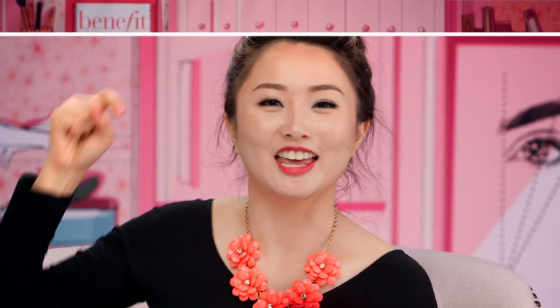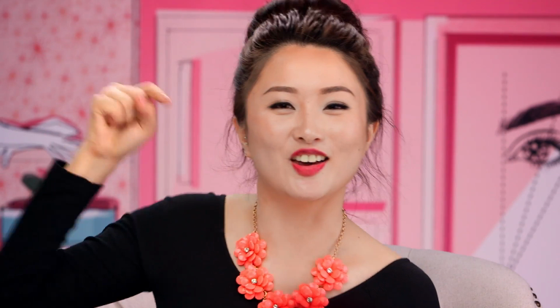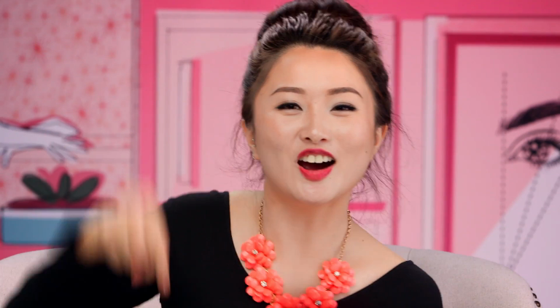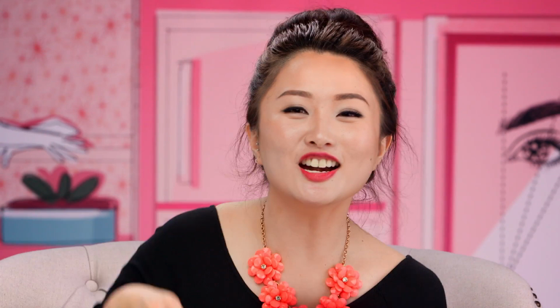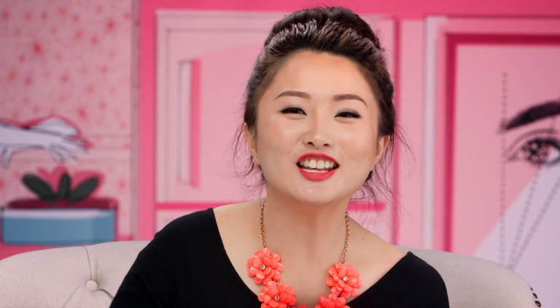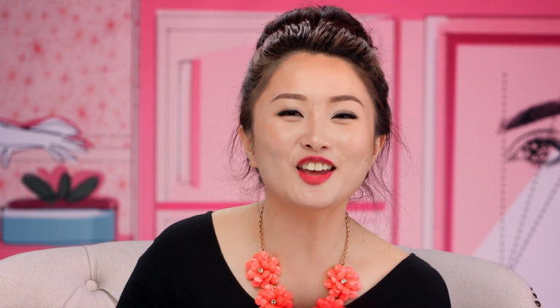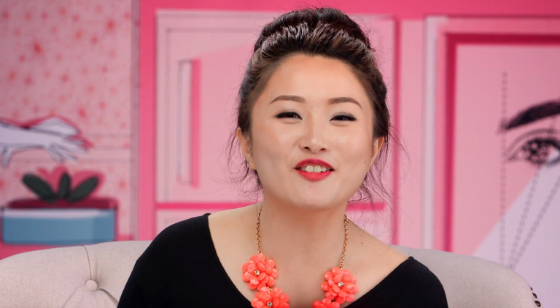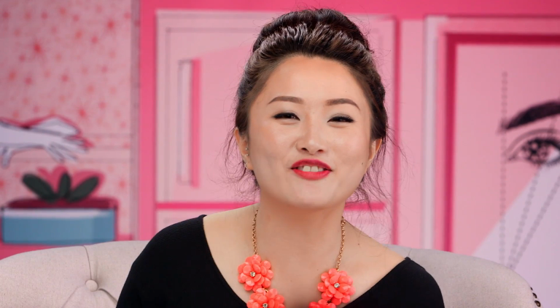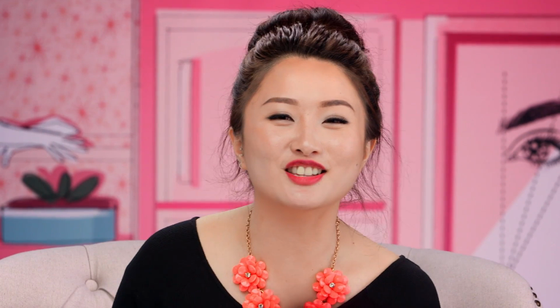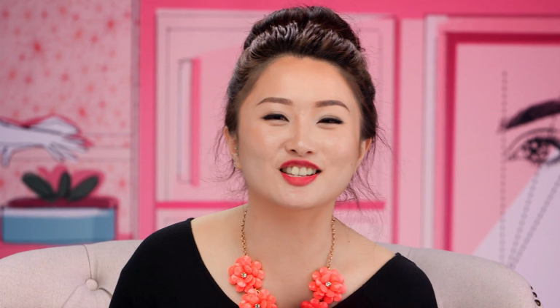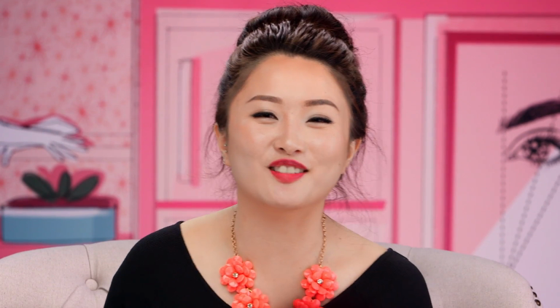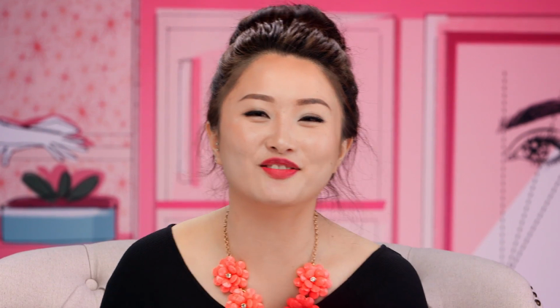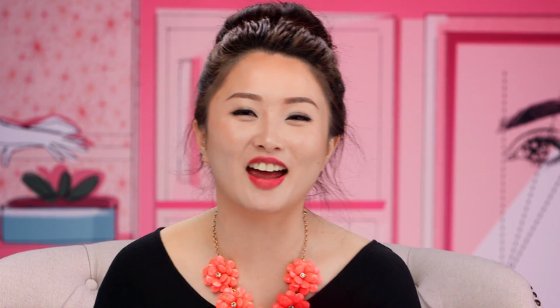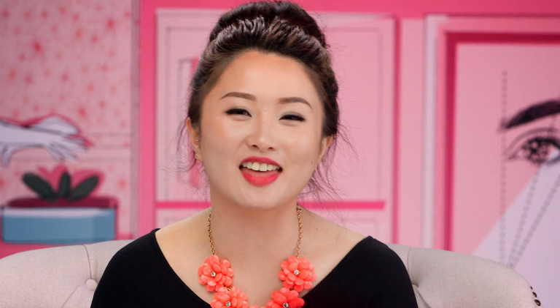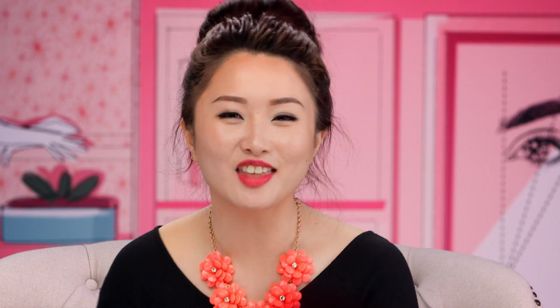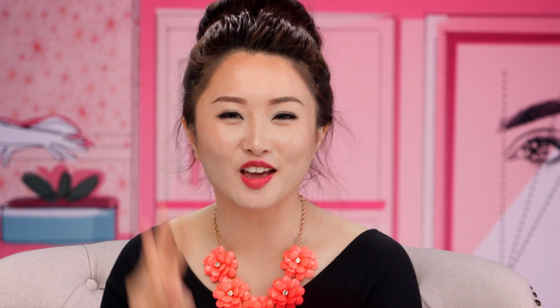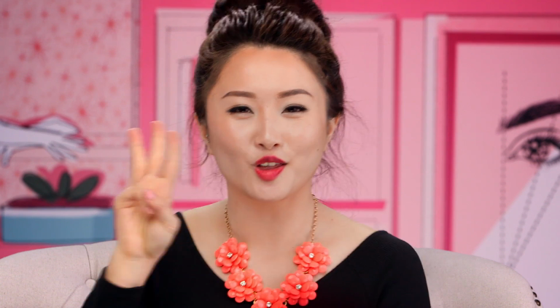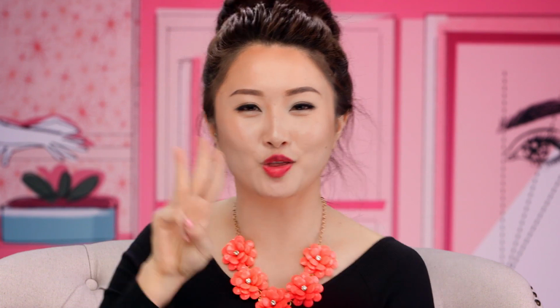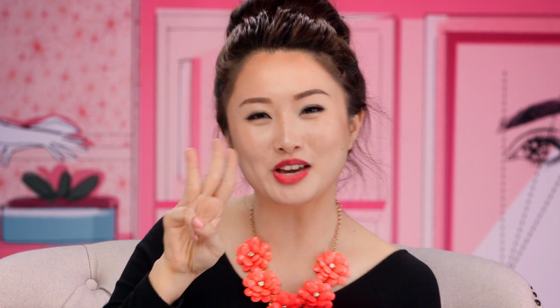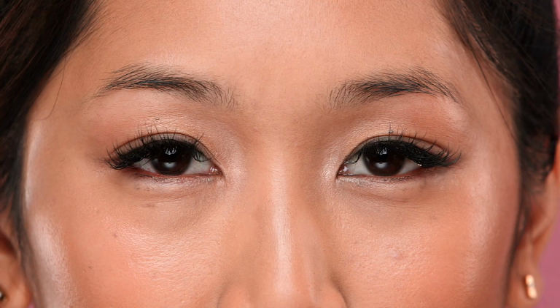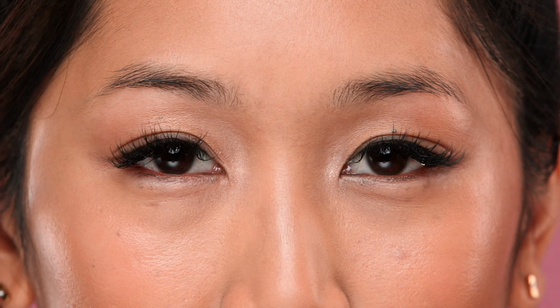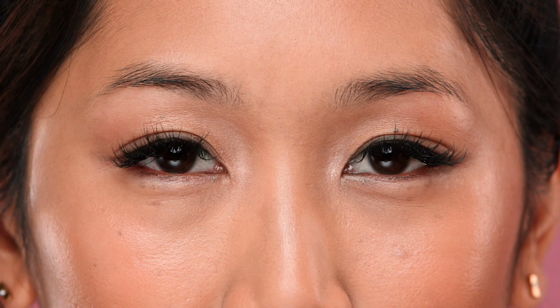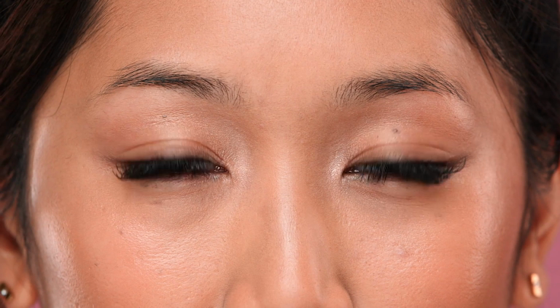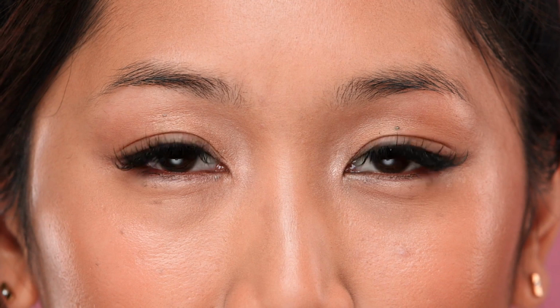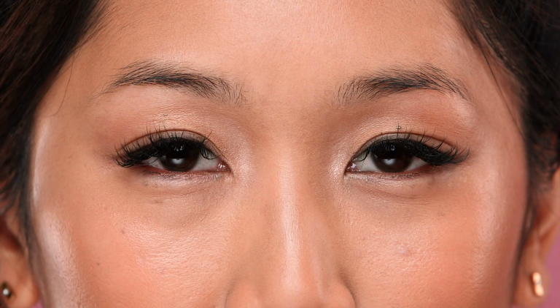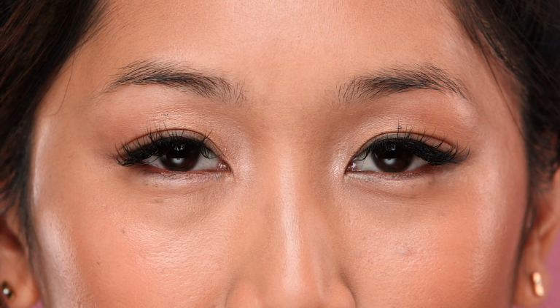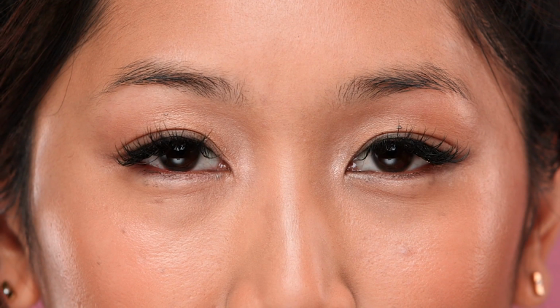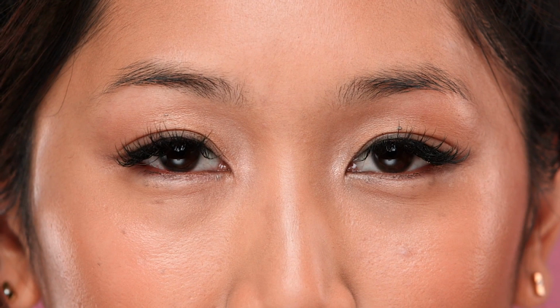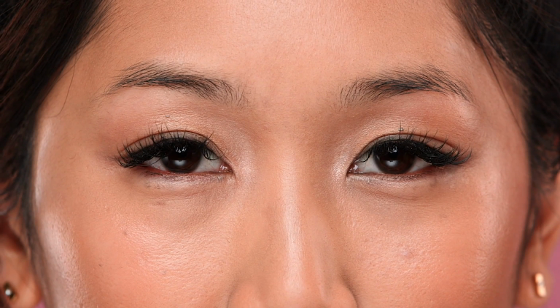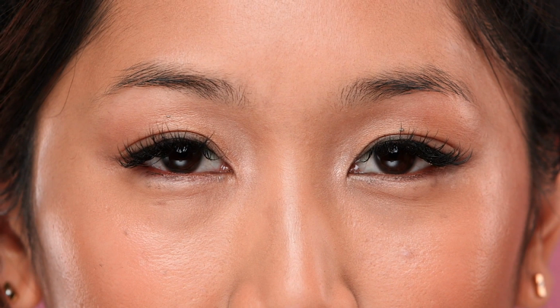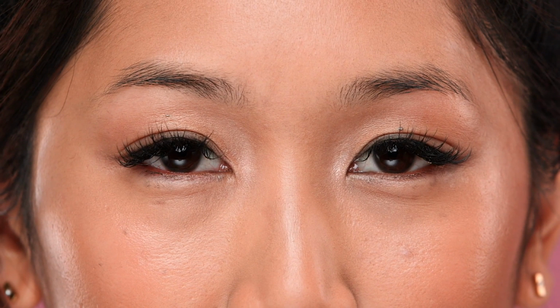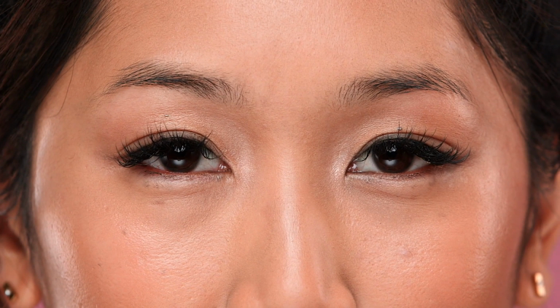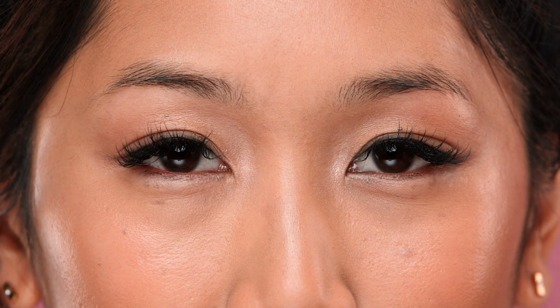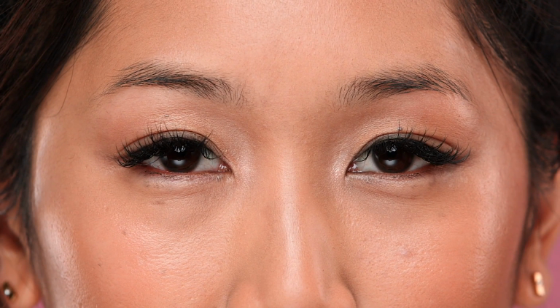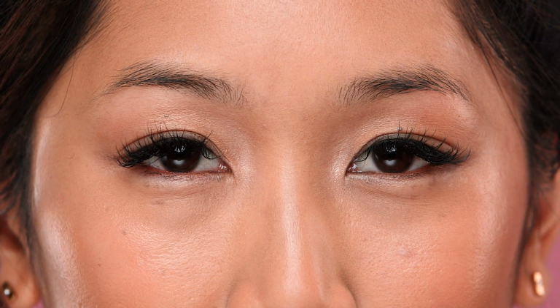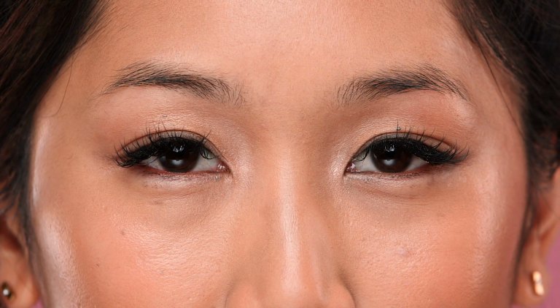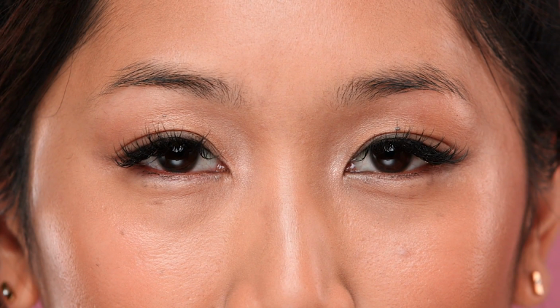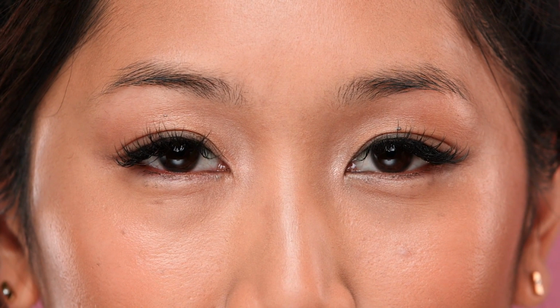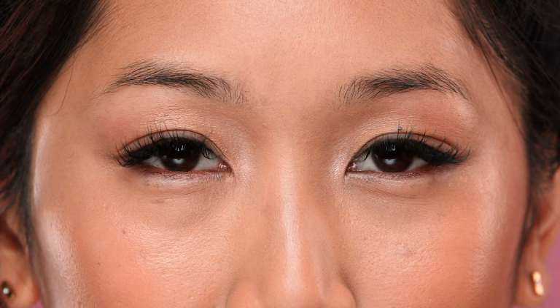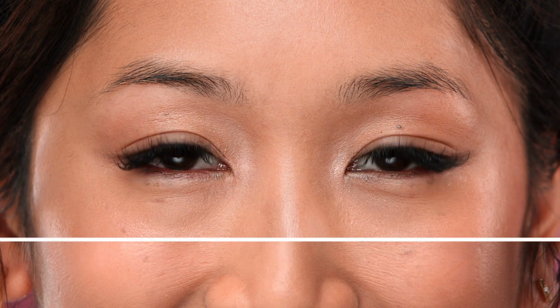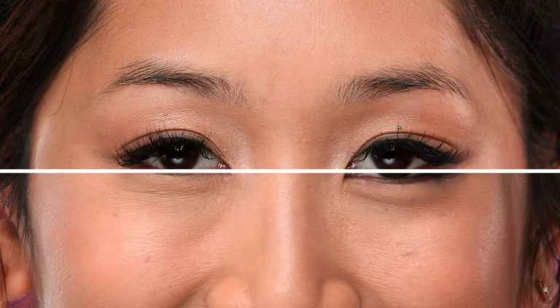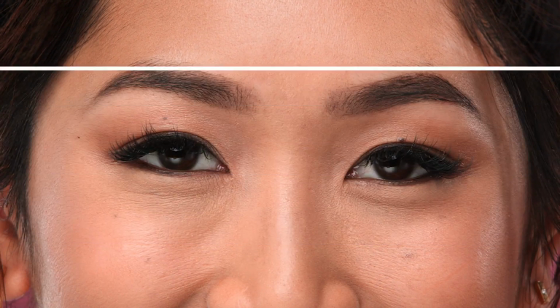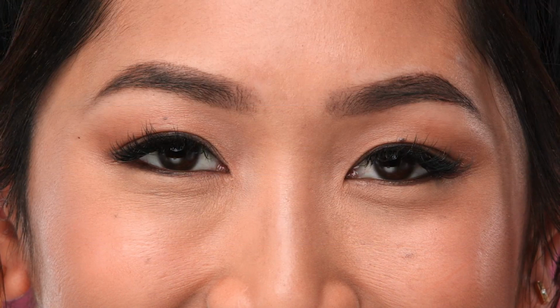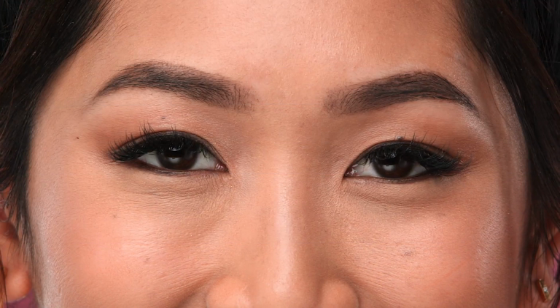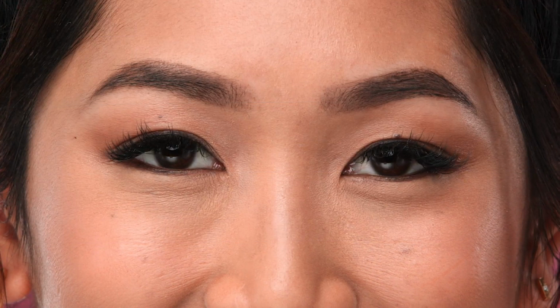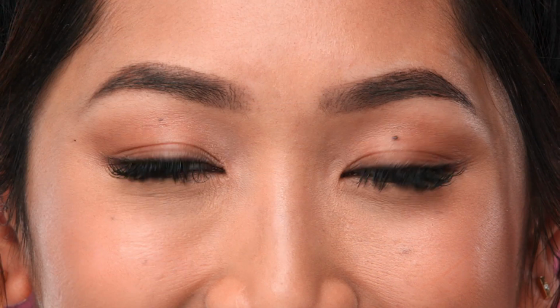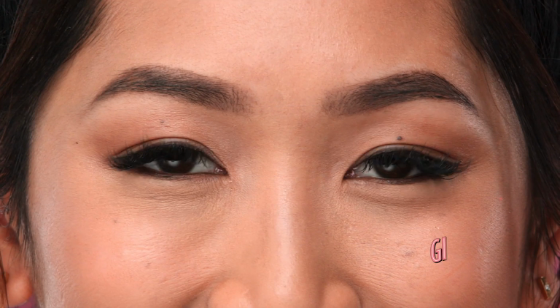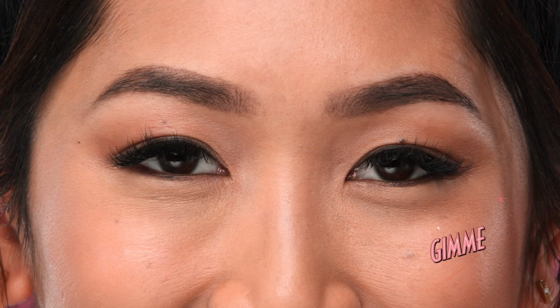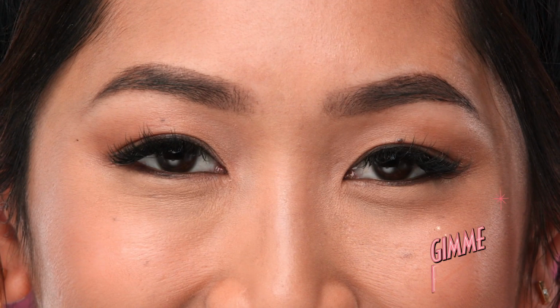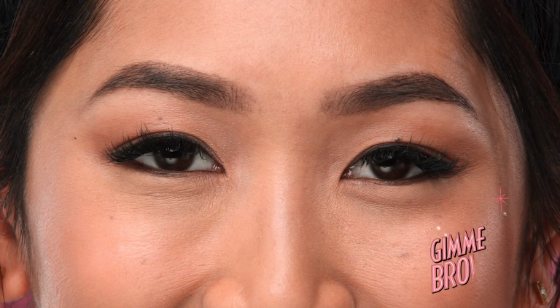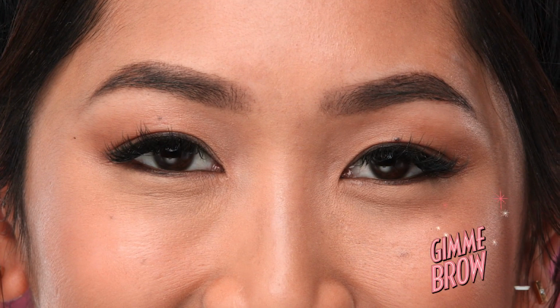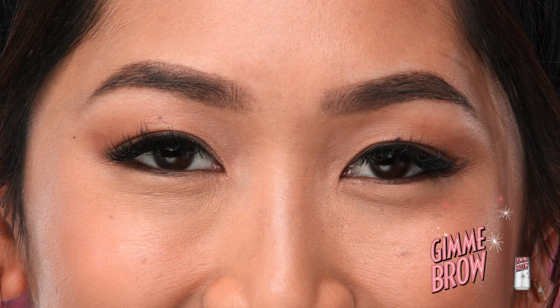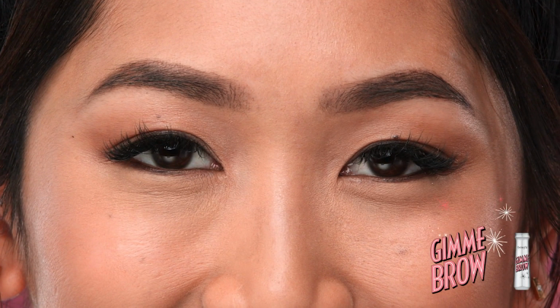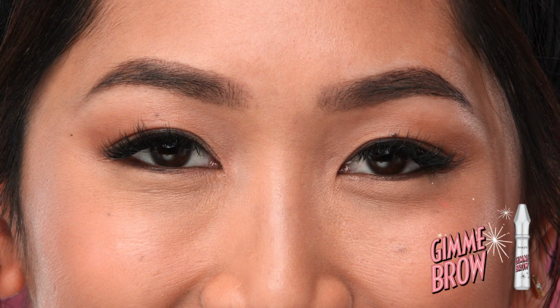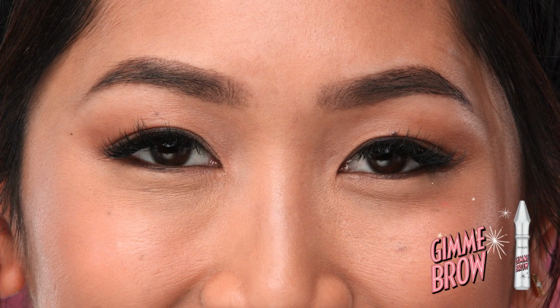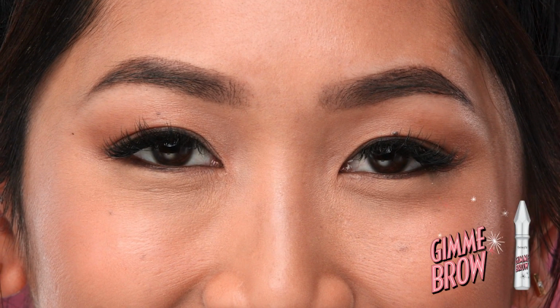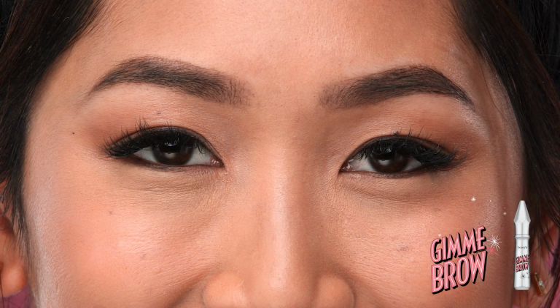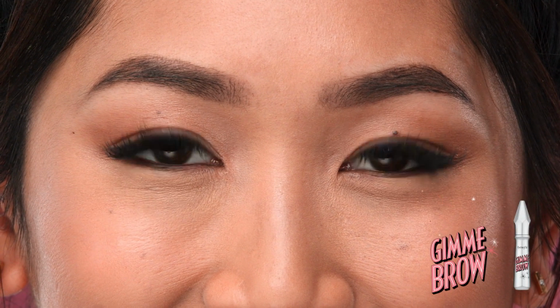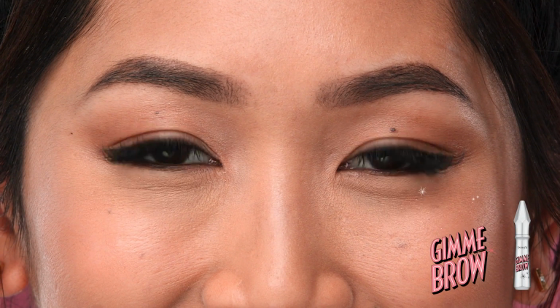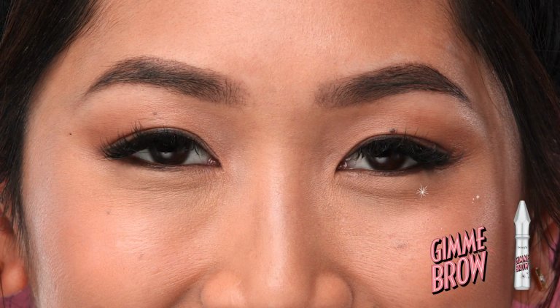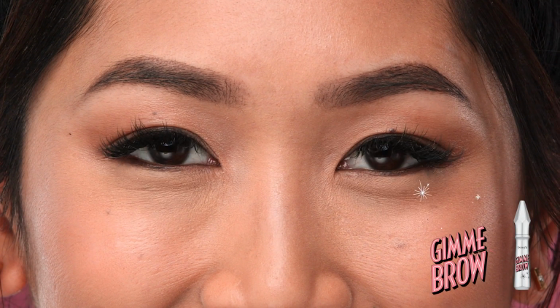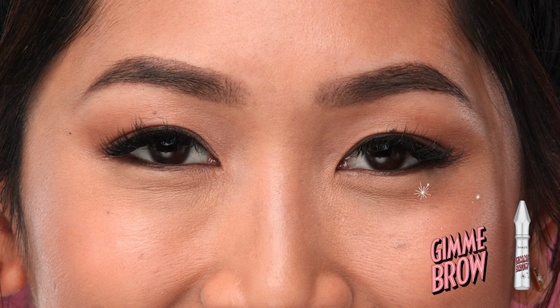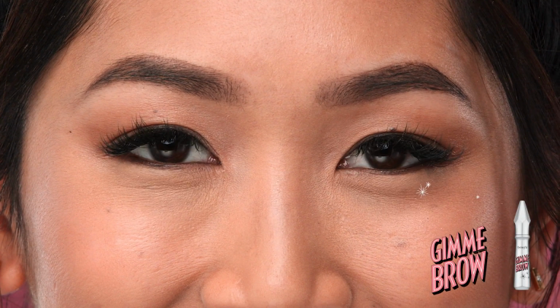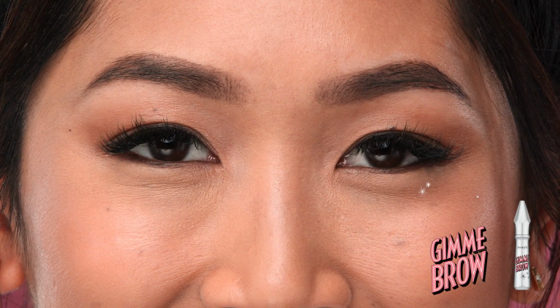You heard it here first, girlfriend — three simple ways to transform thin and skimpy brows into full-figured brow beauties.